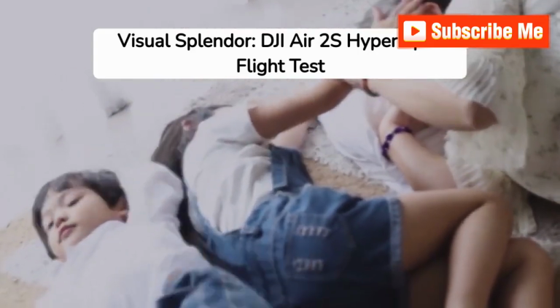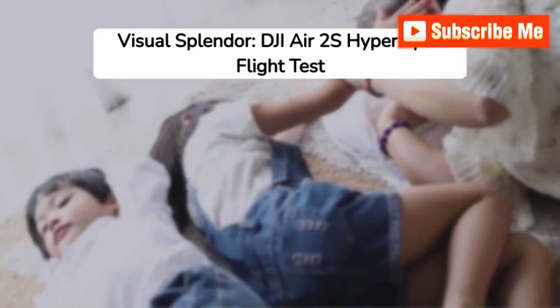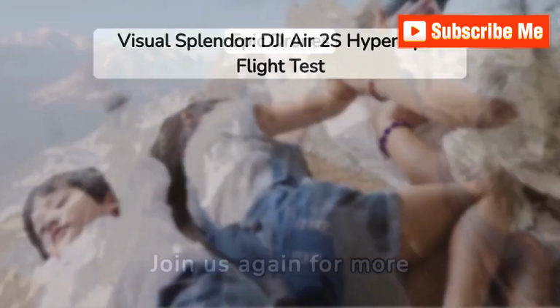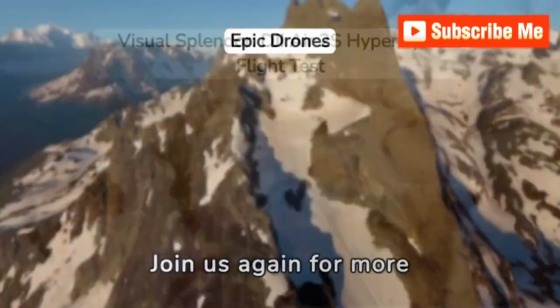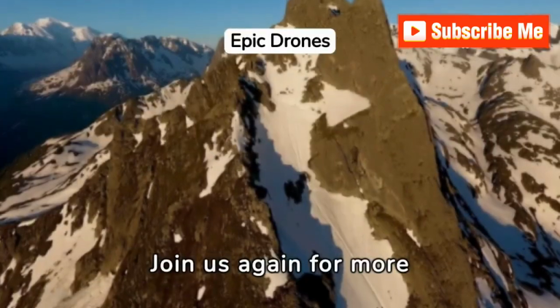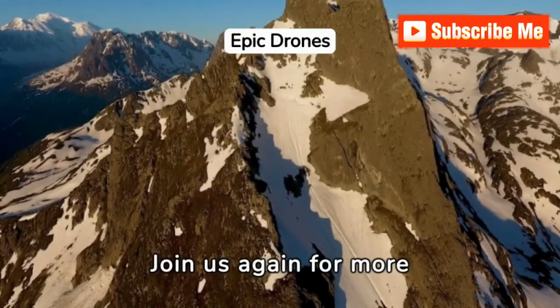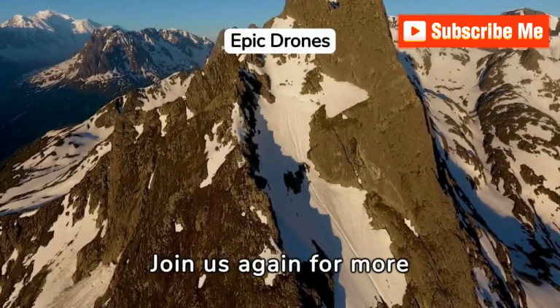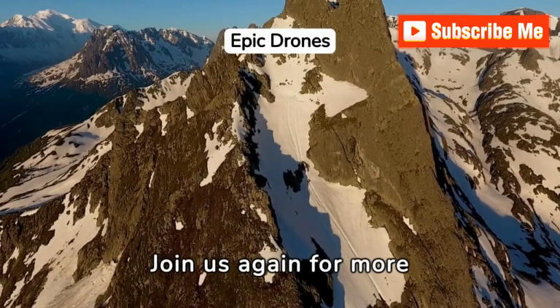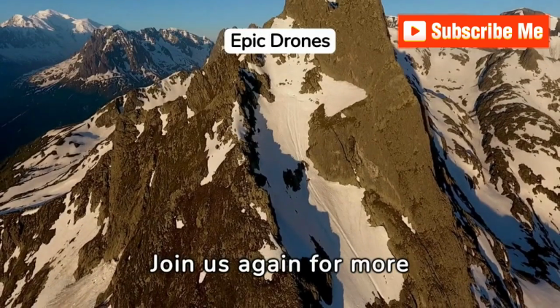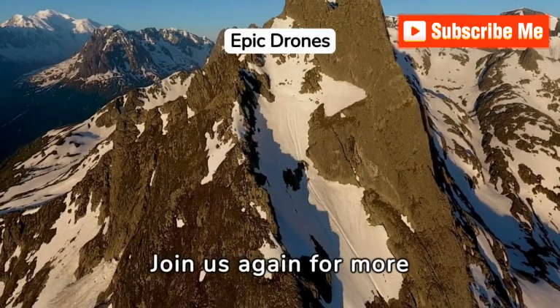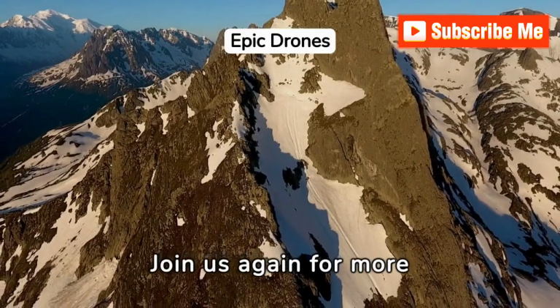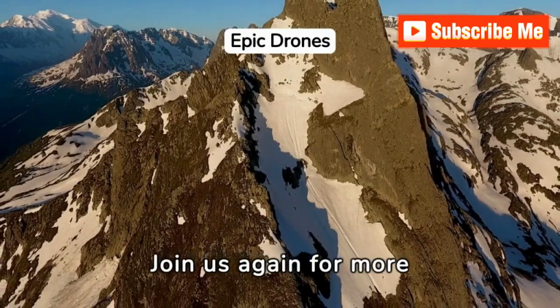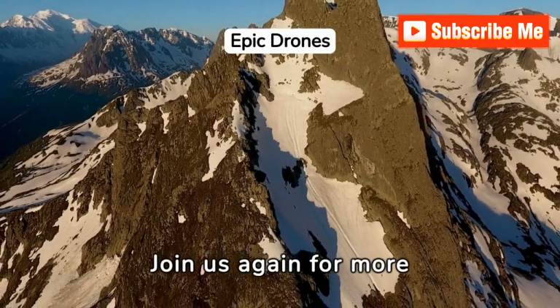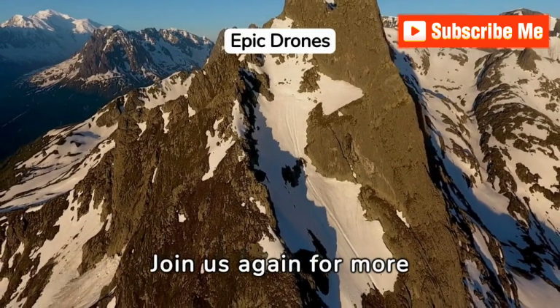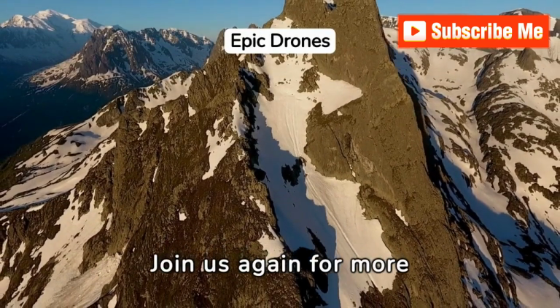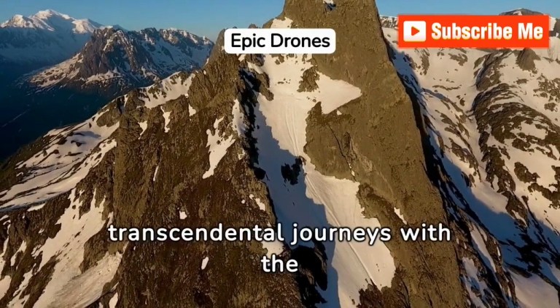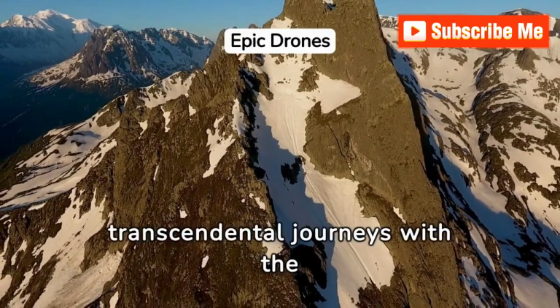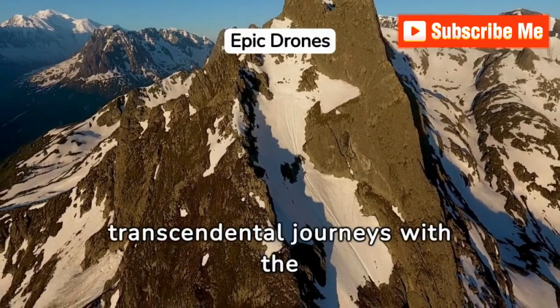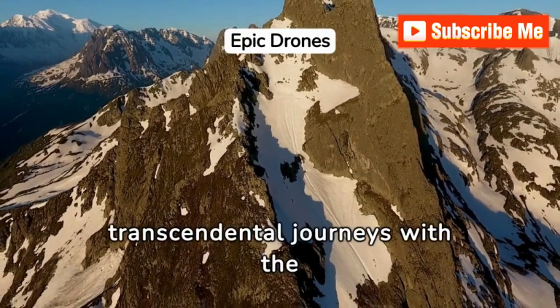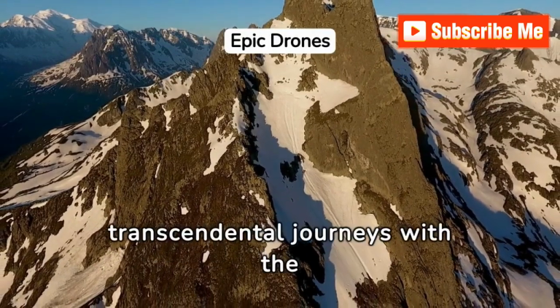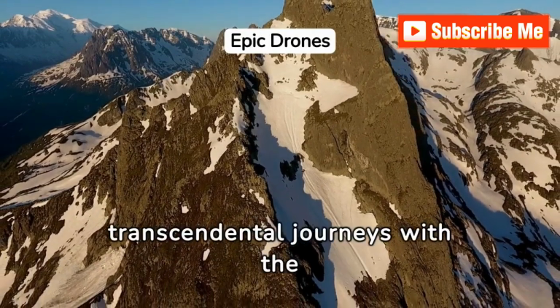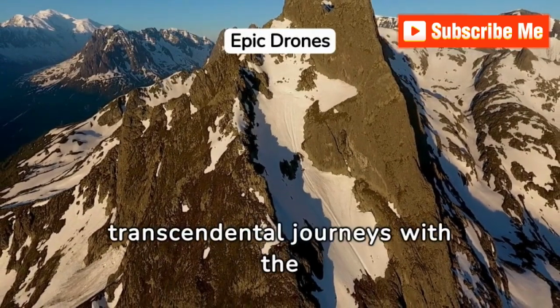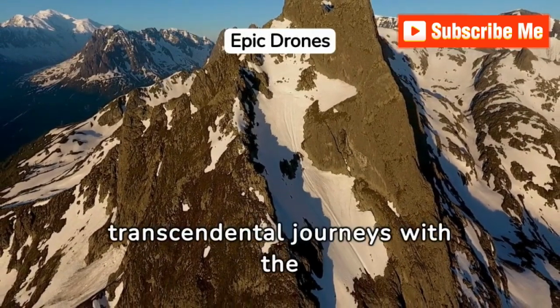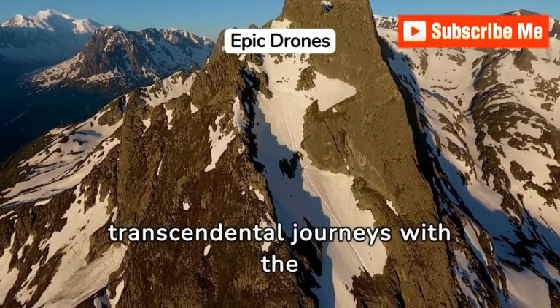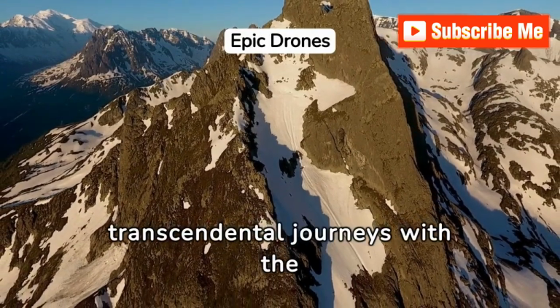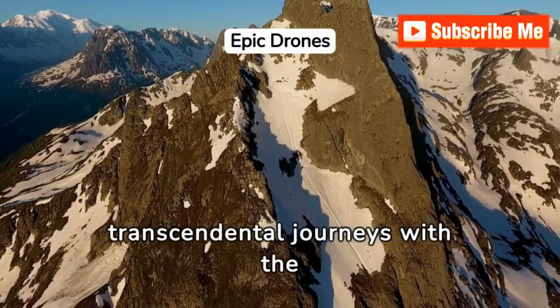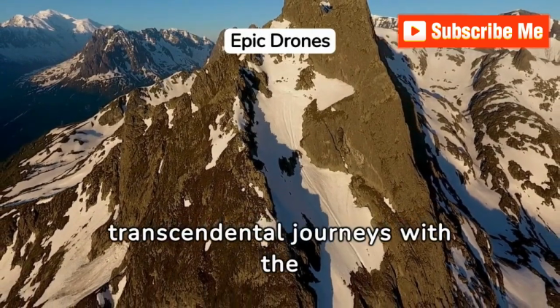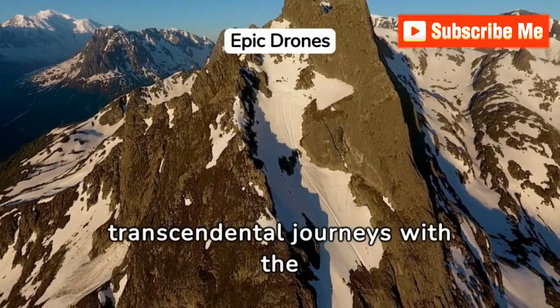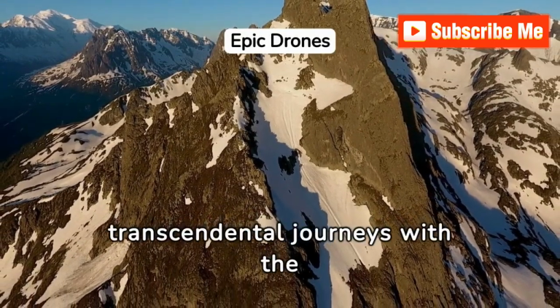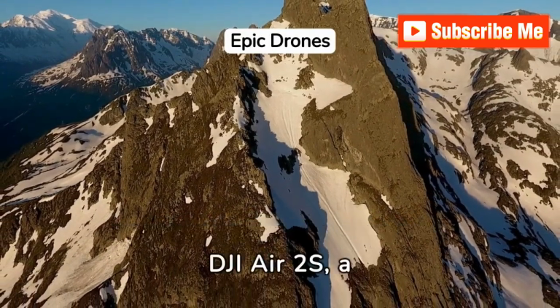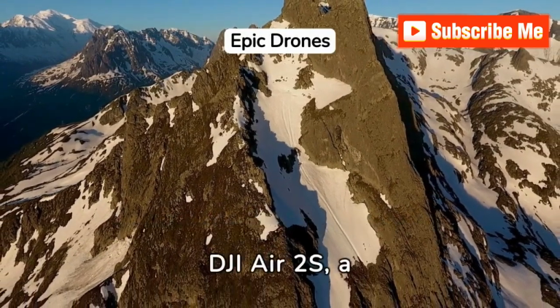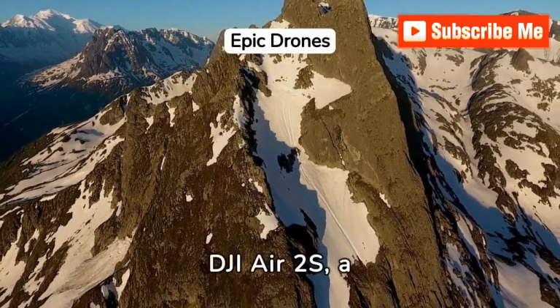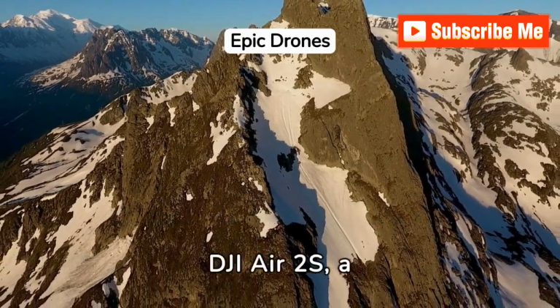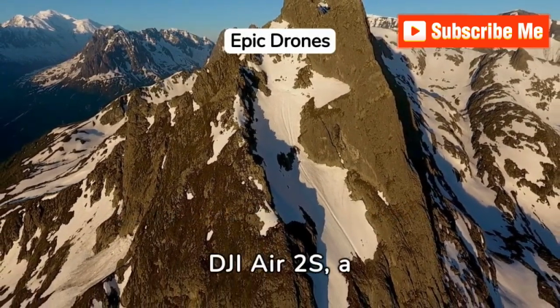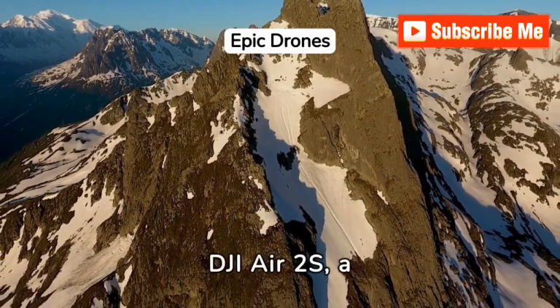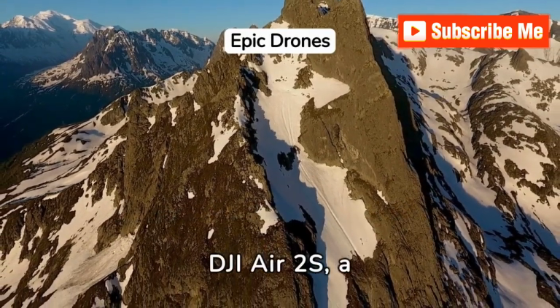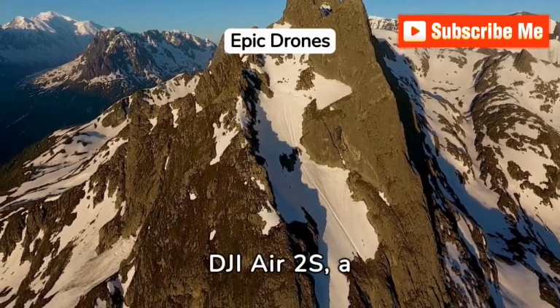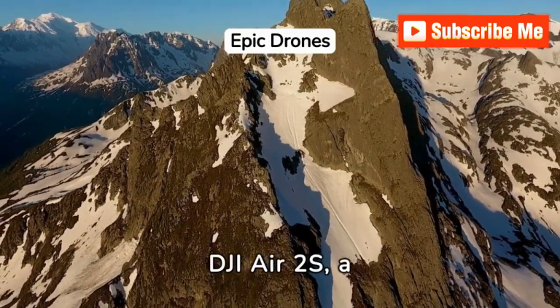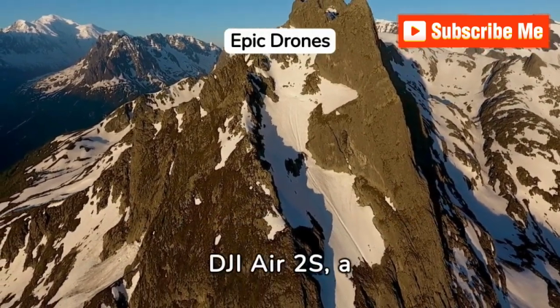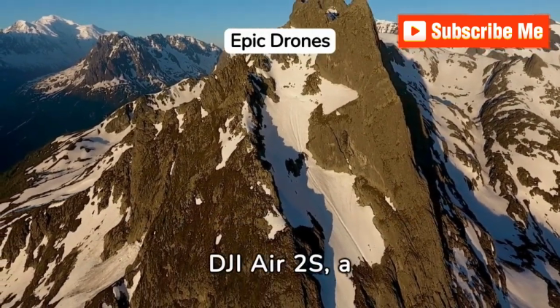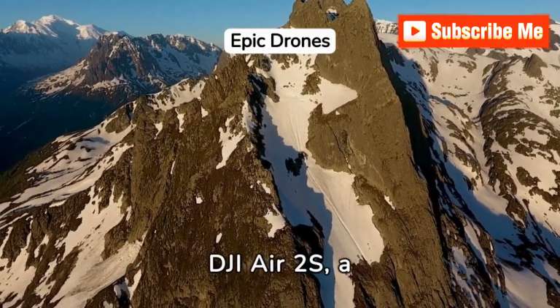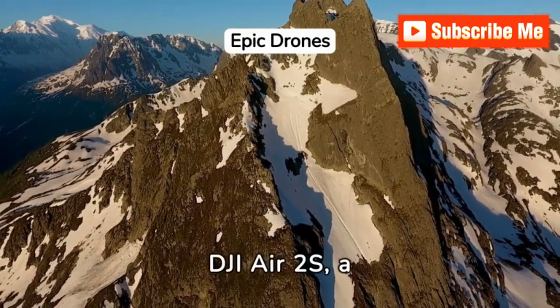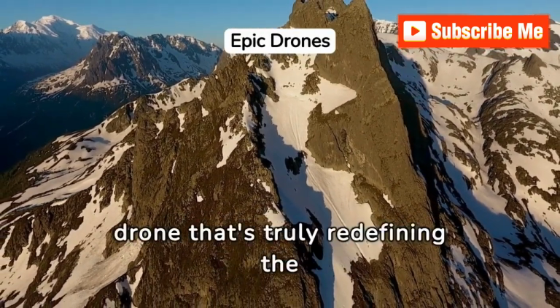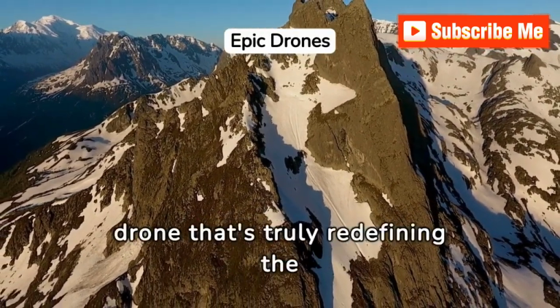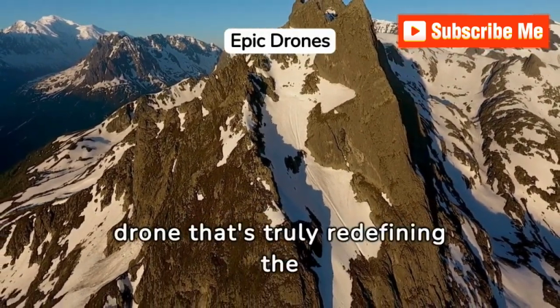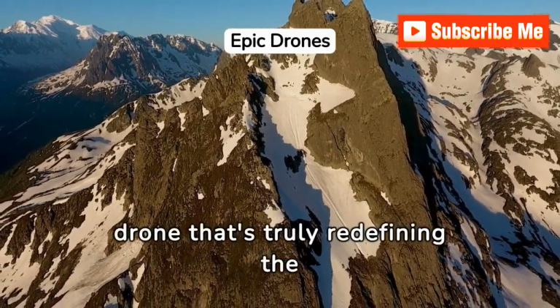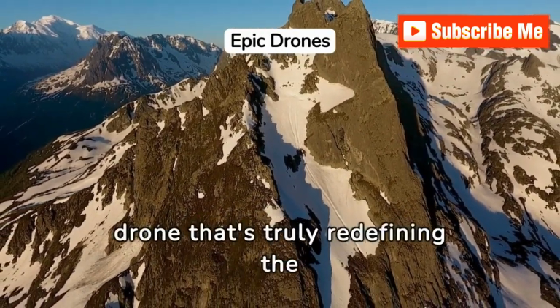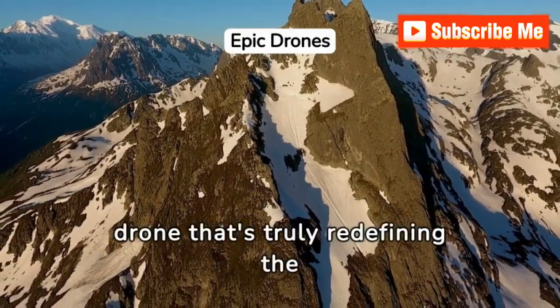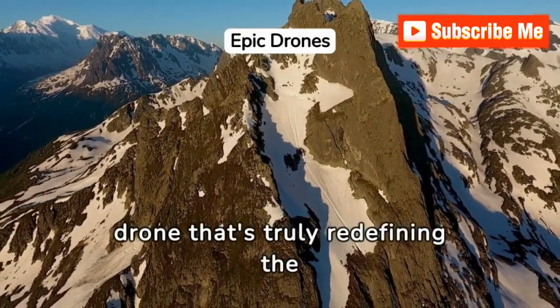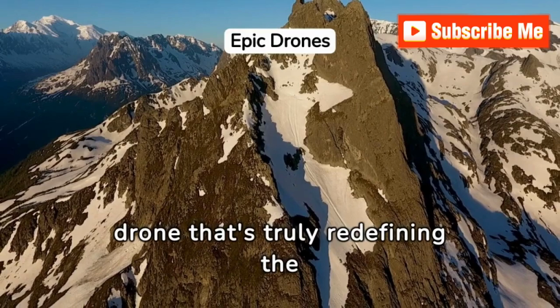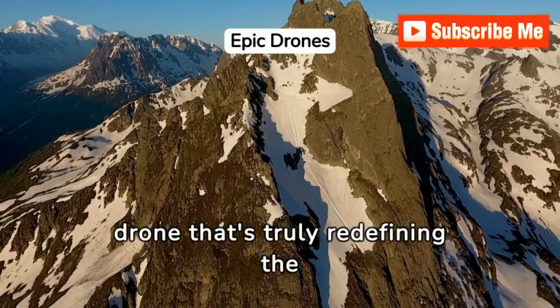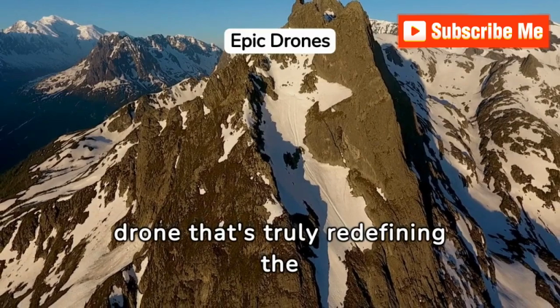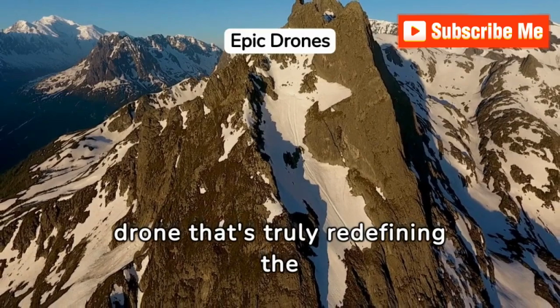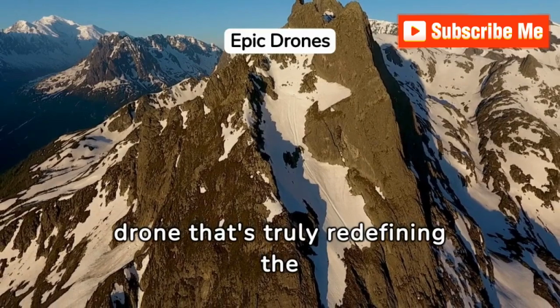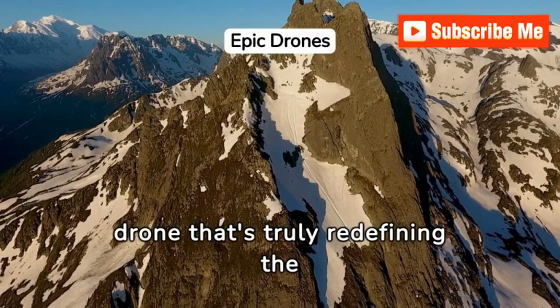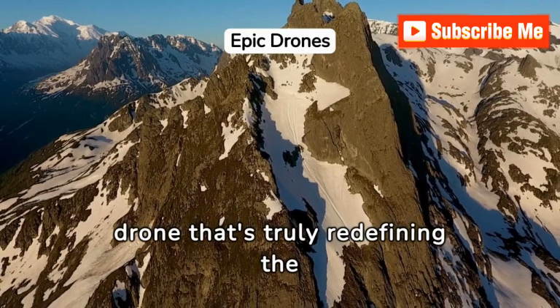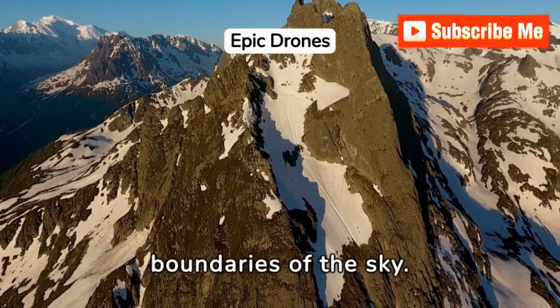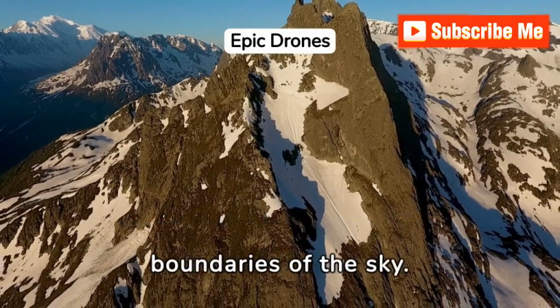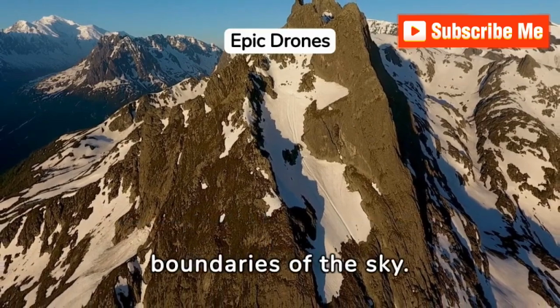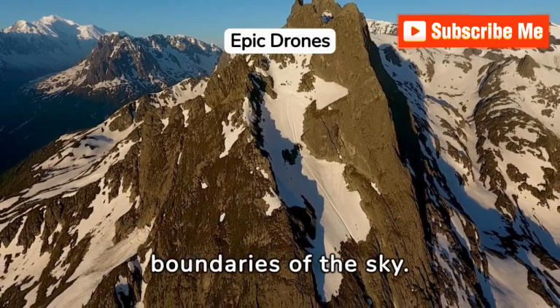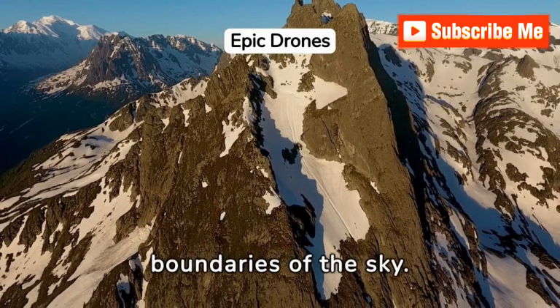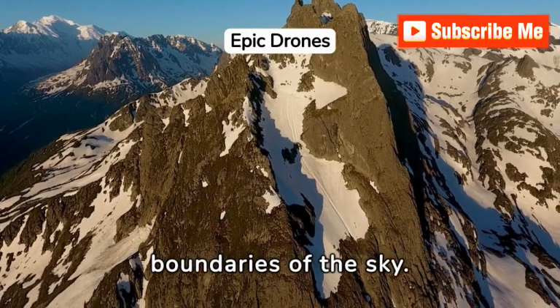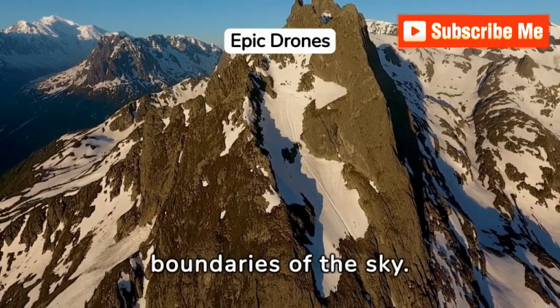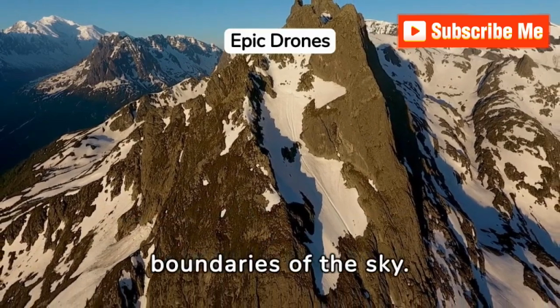Join us again for more transcendental journeys with the DJI Air 2S, a drone that's truly redefining the boundaries of the sky.